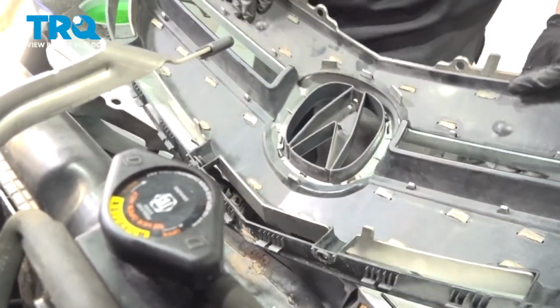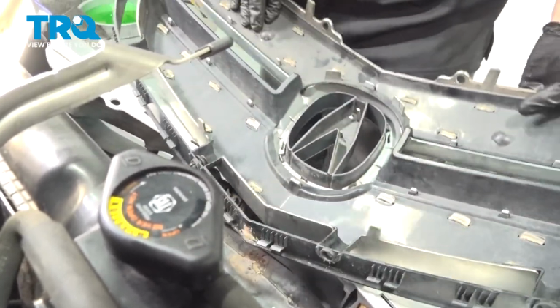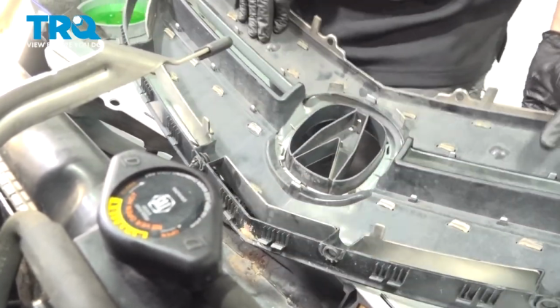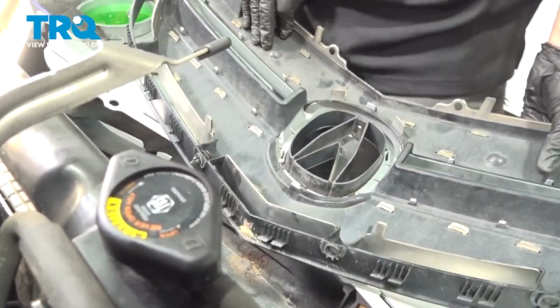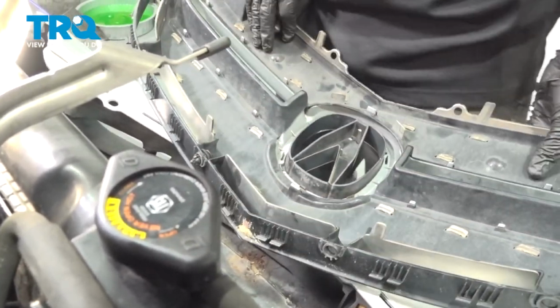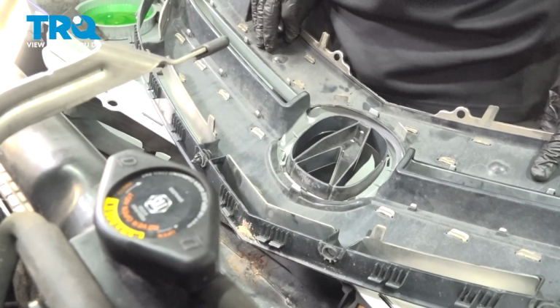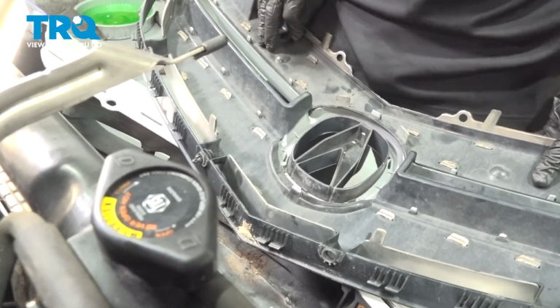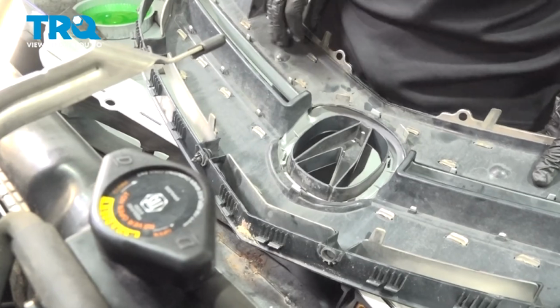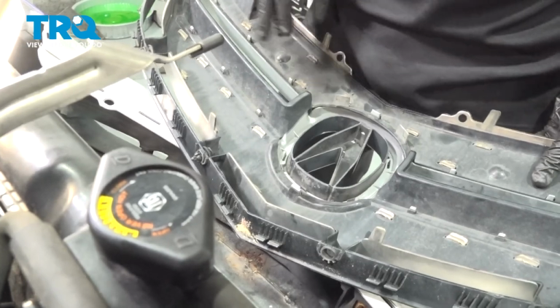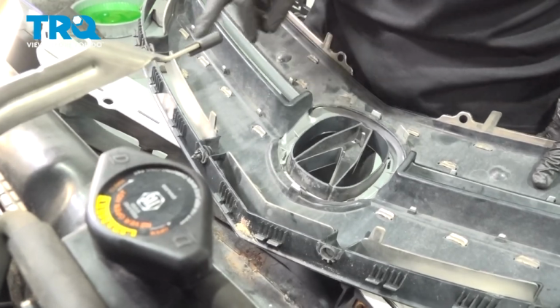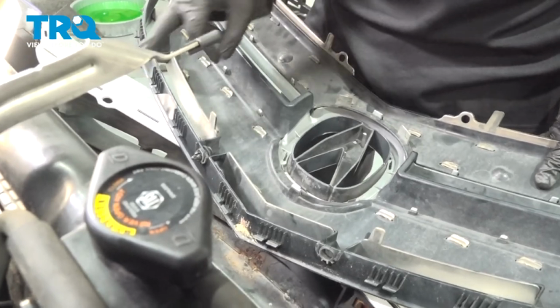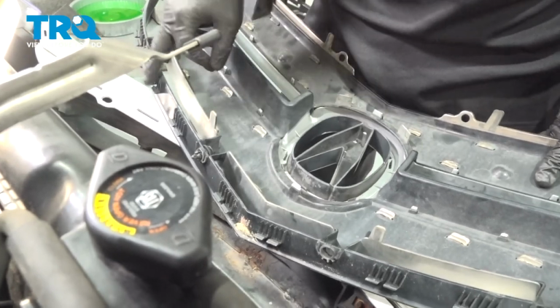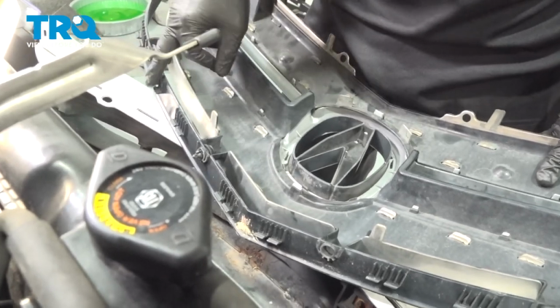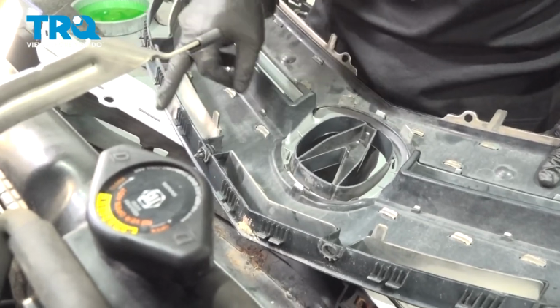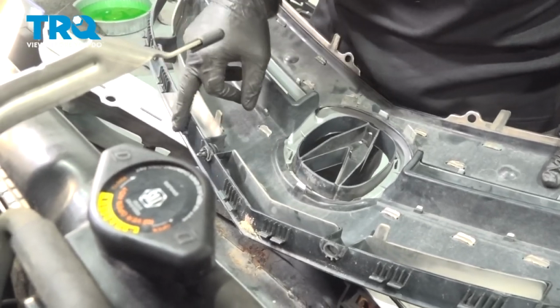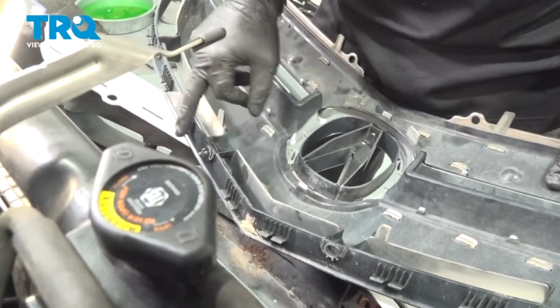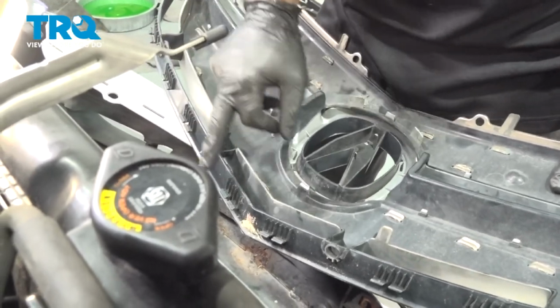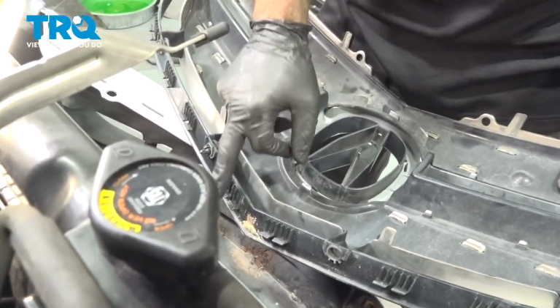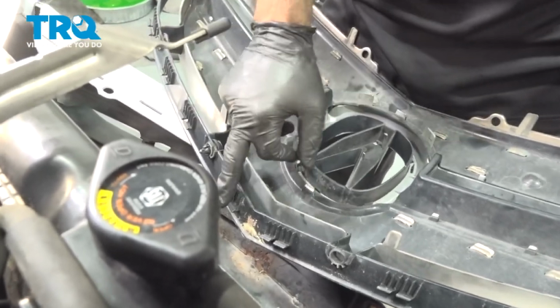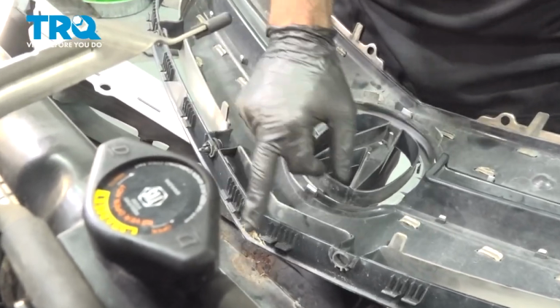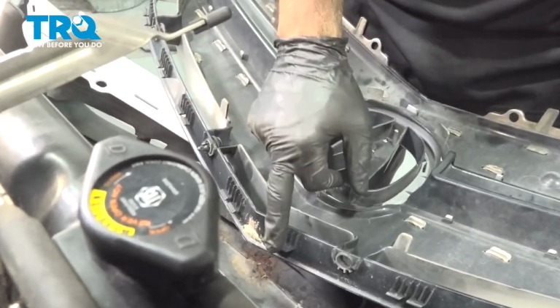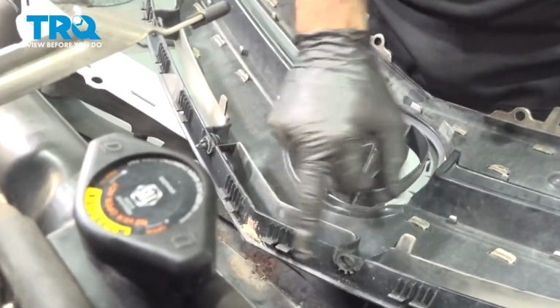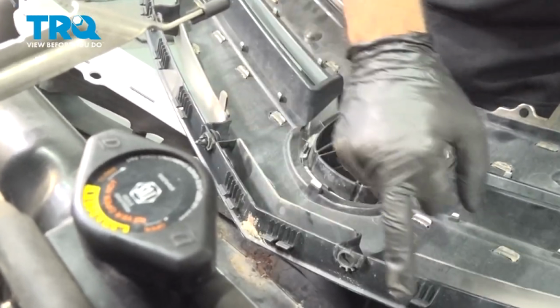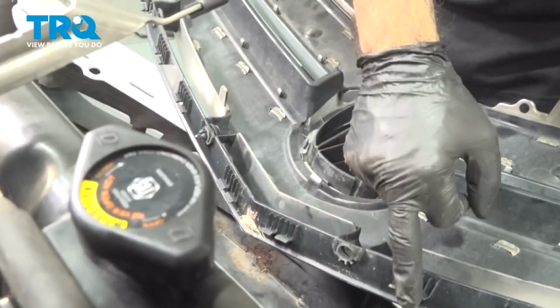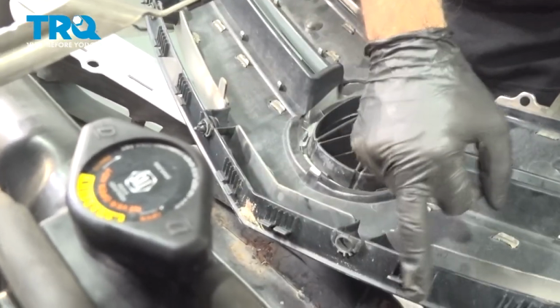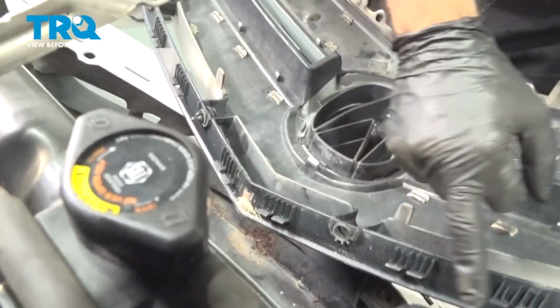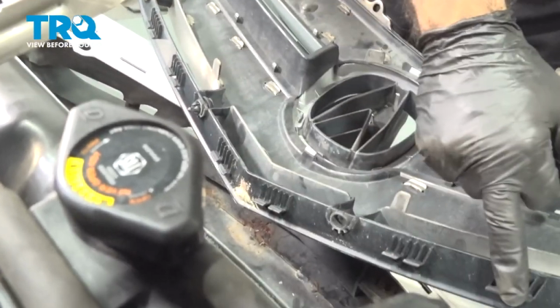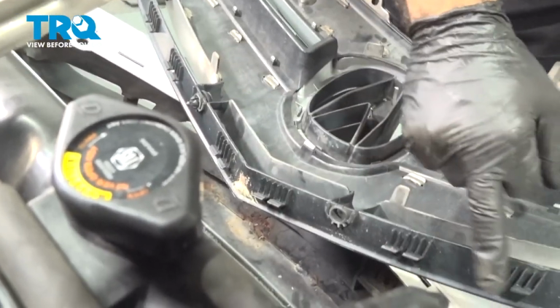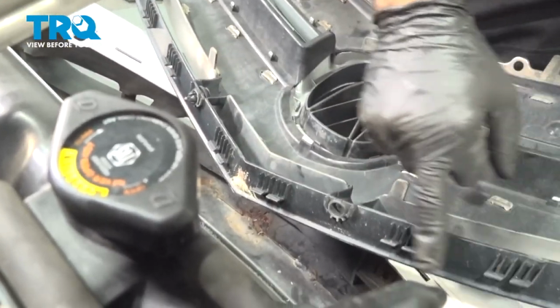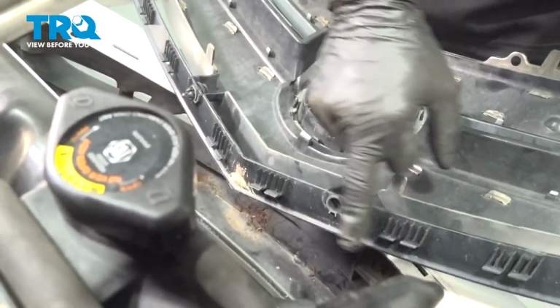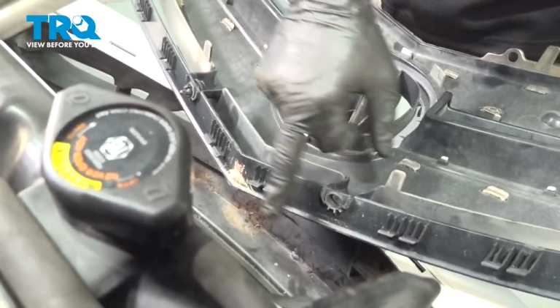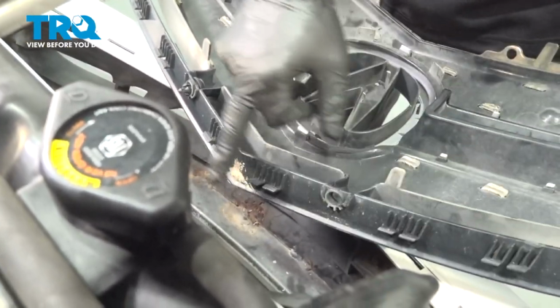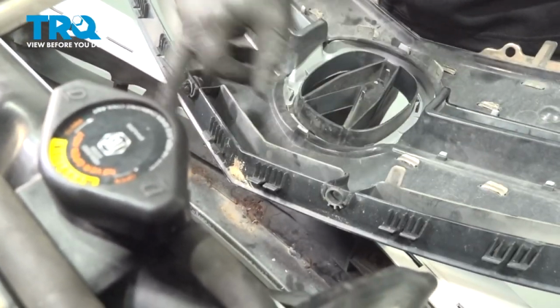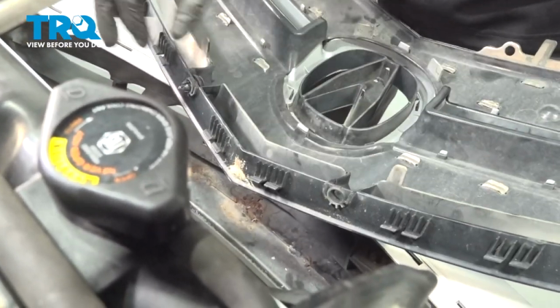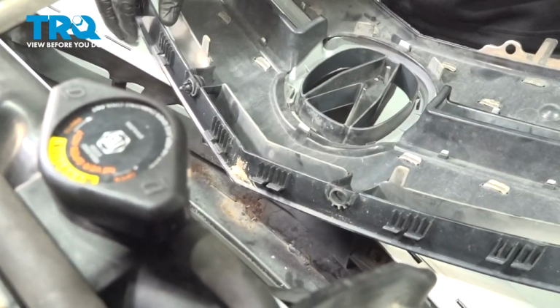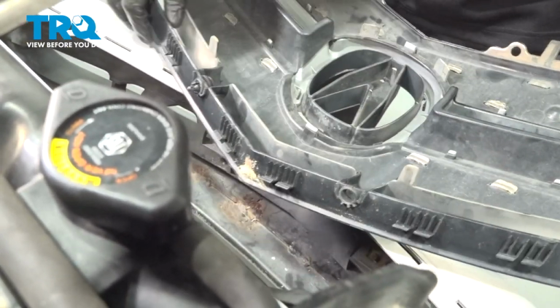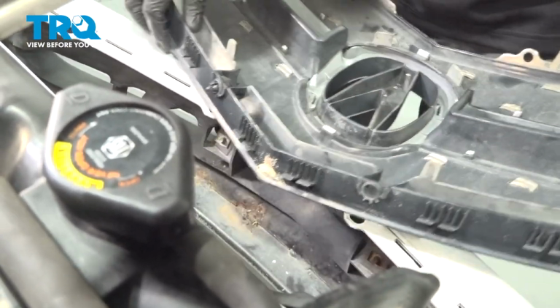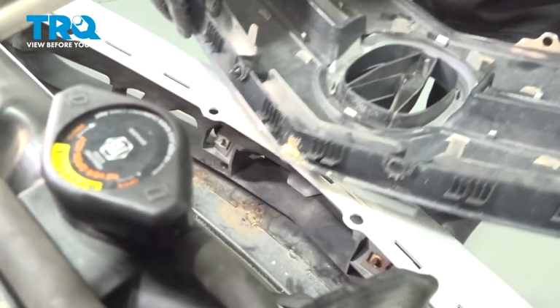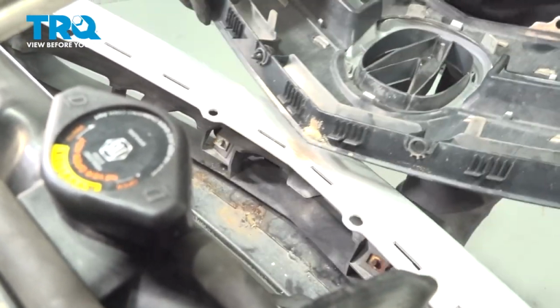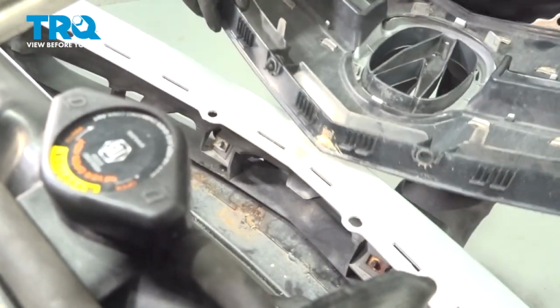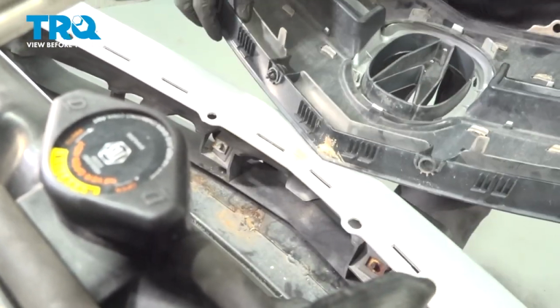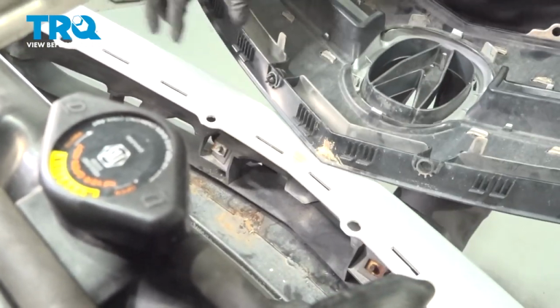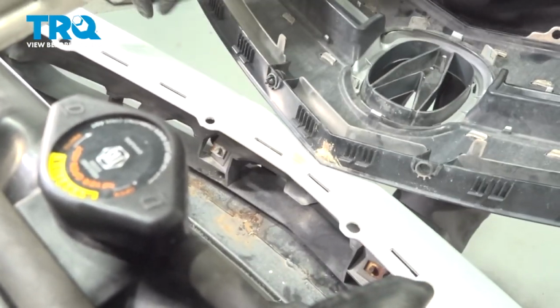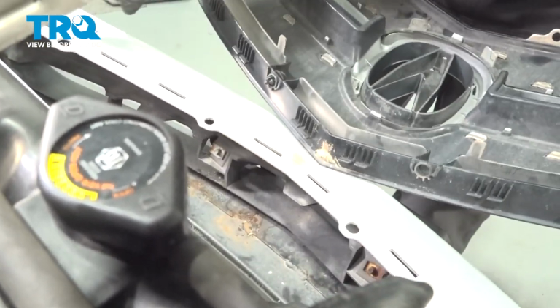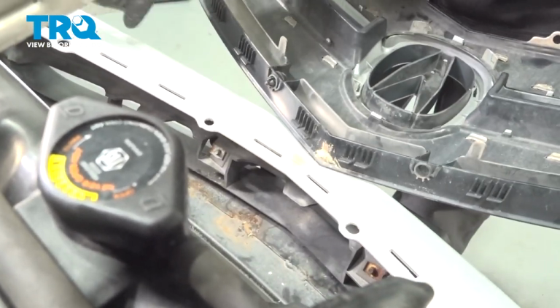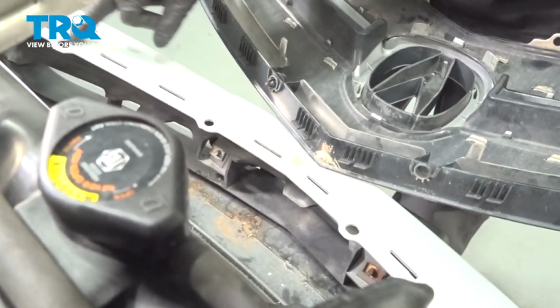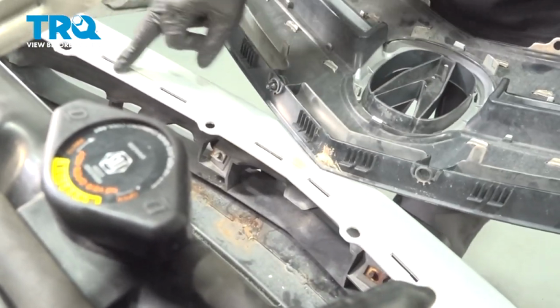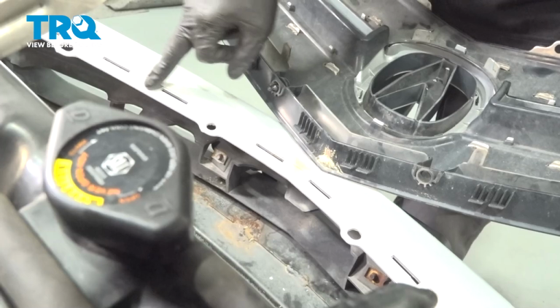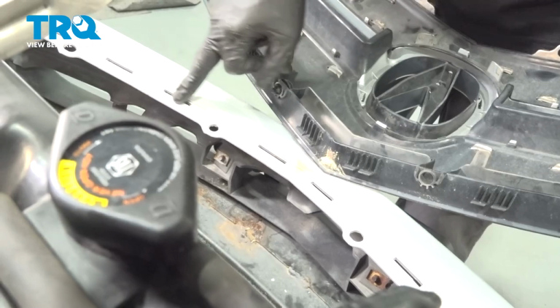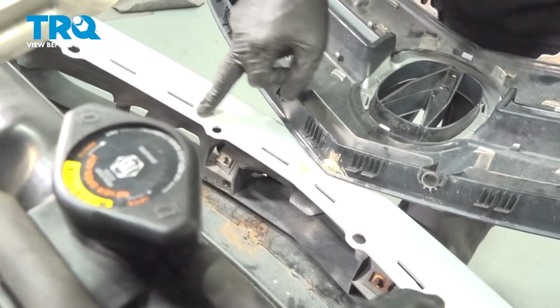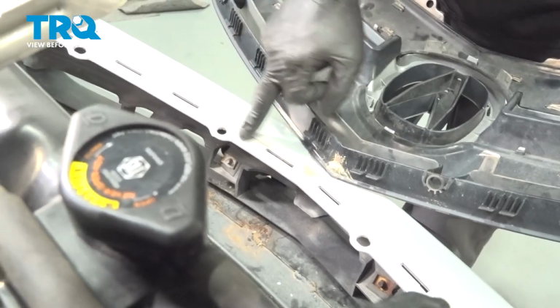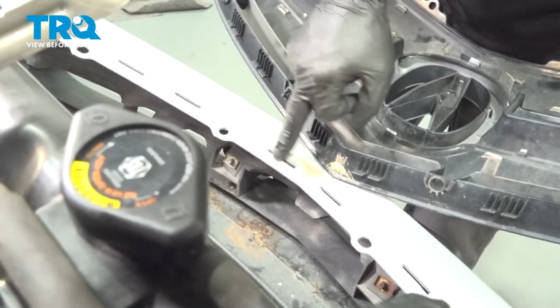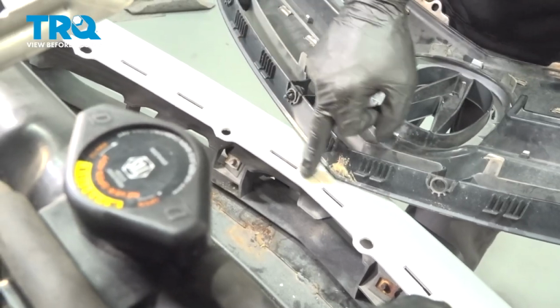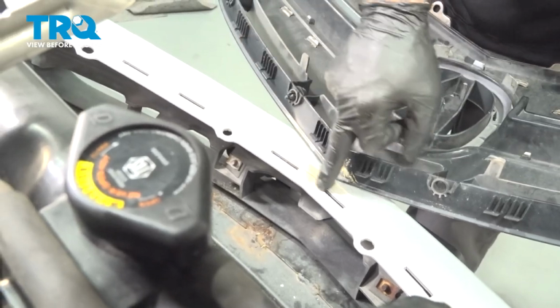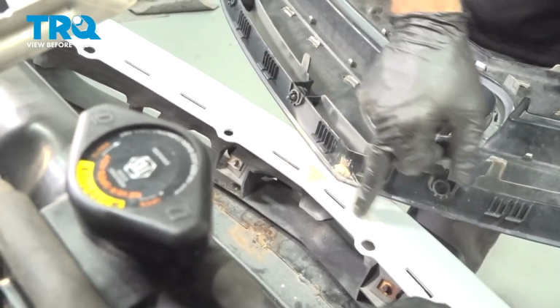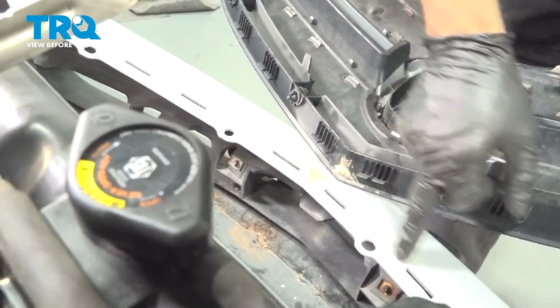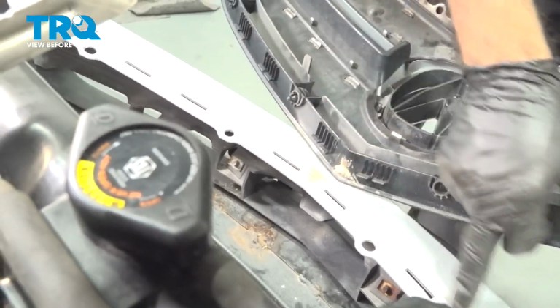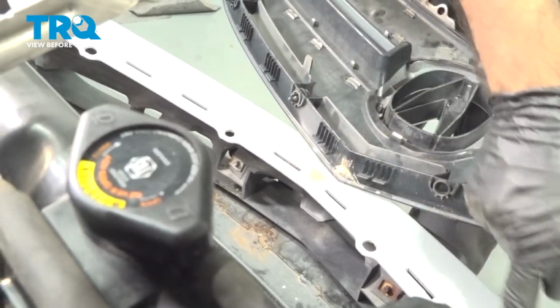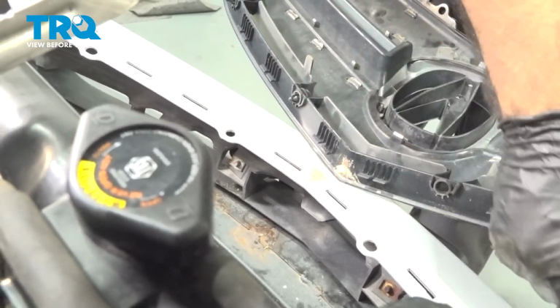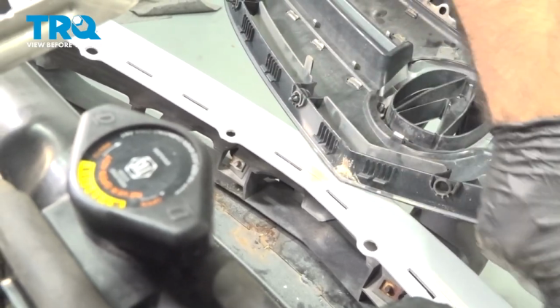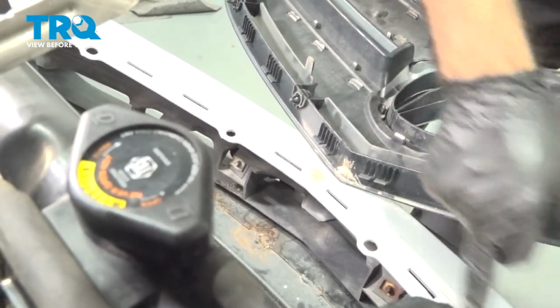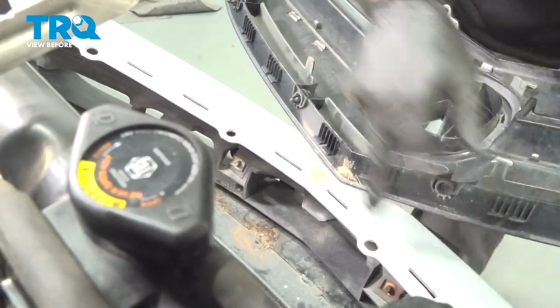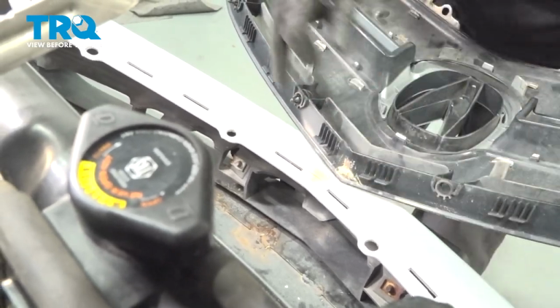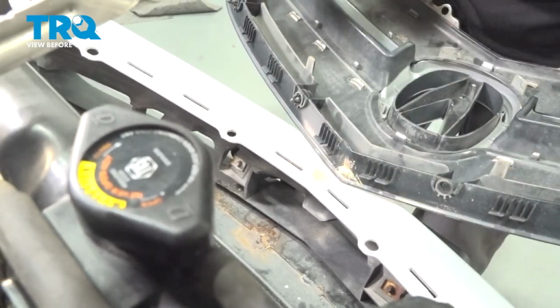You can see that we have a few locking tabs around the bottom that have corresponding slots into the bumper.